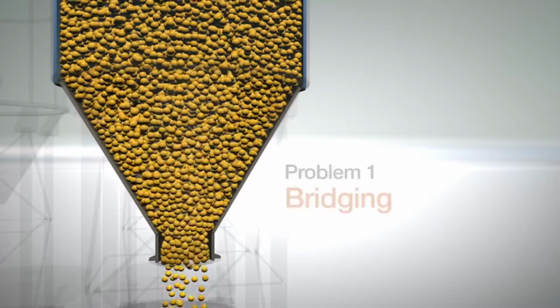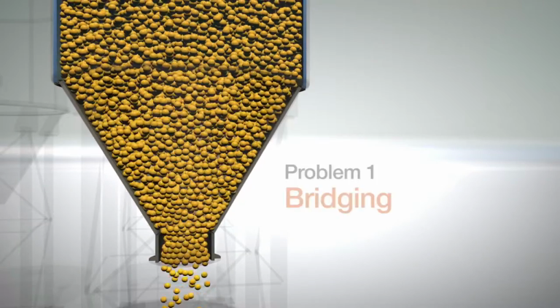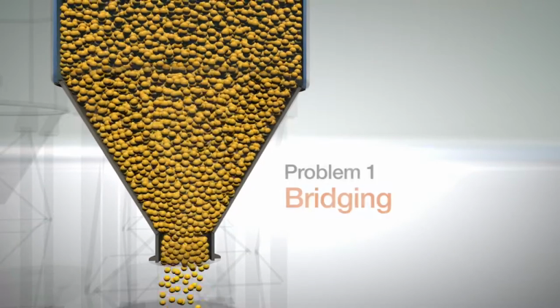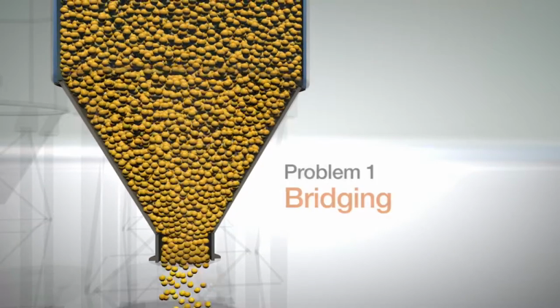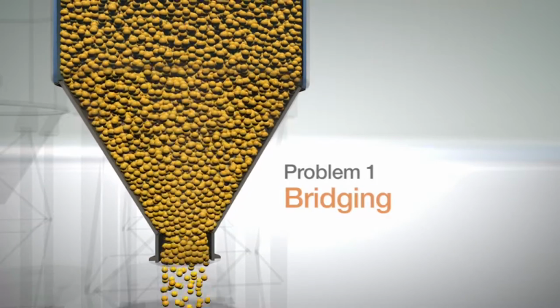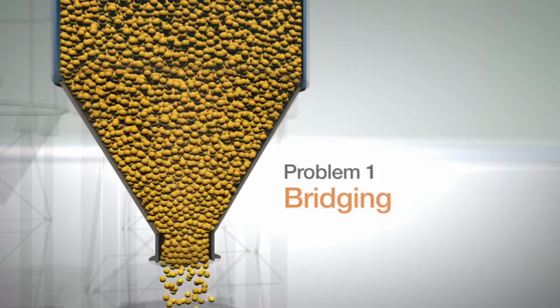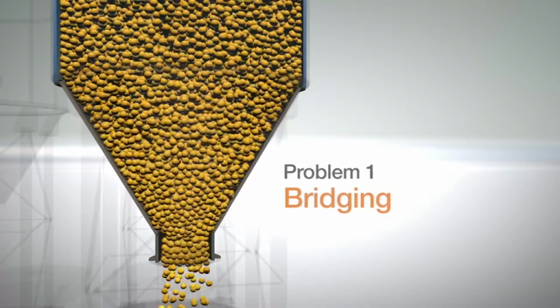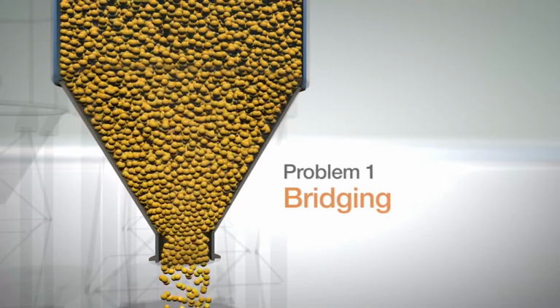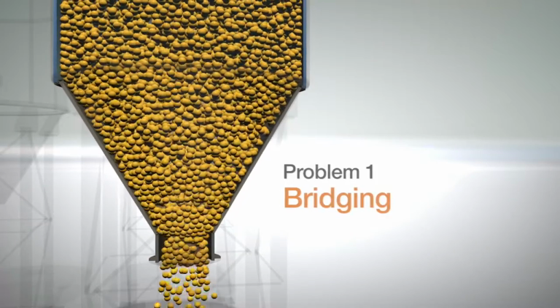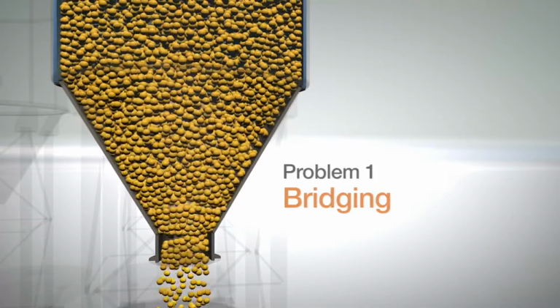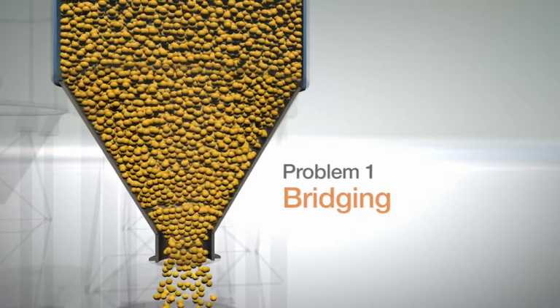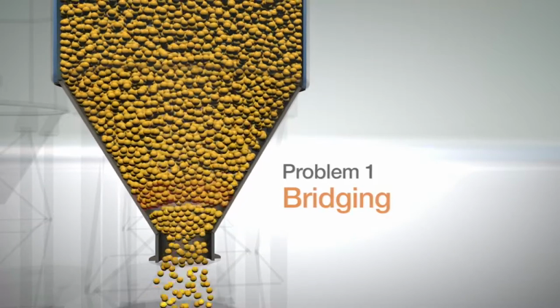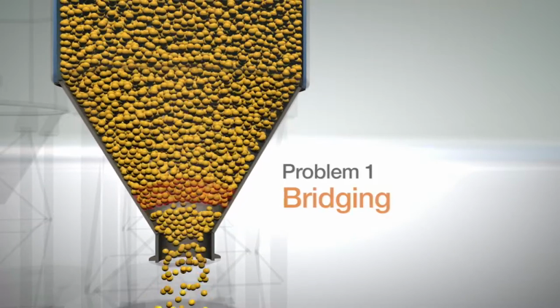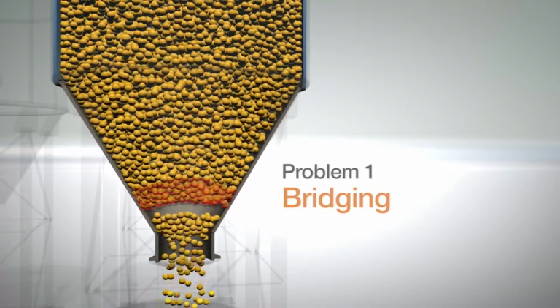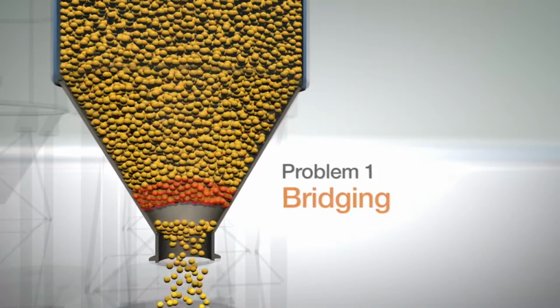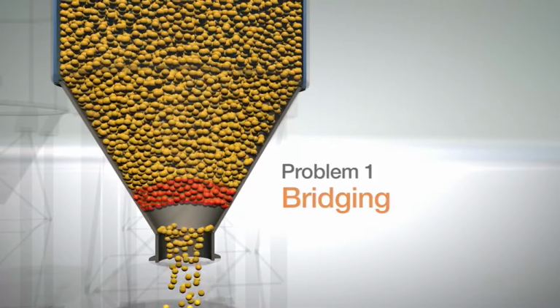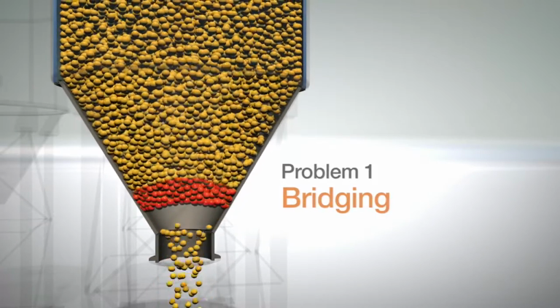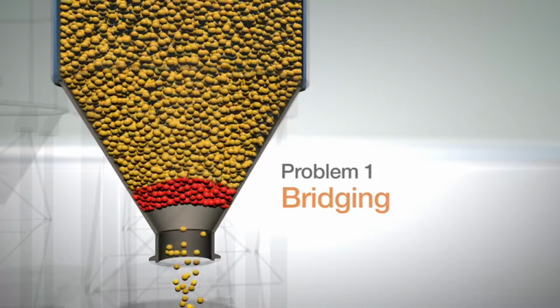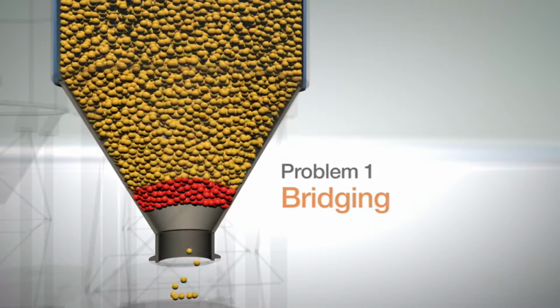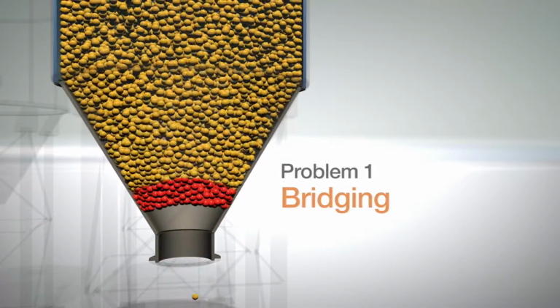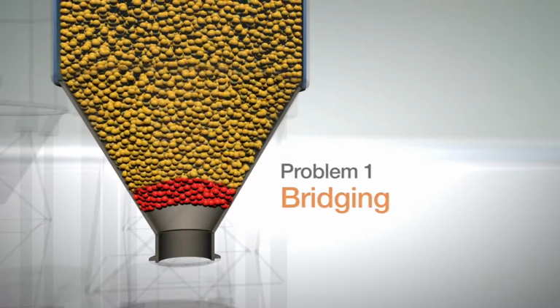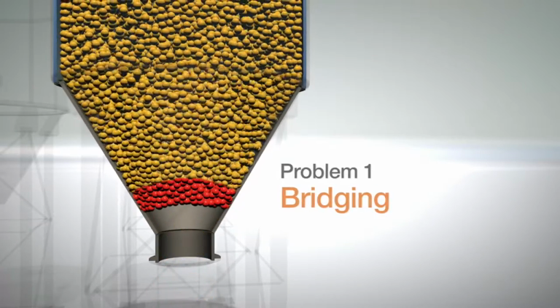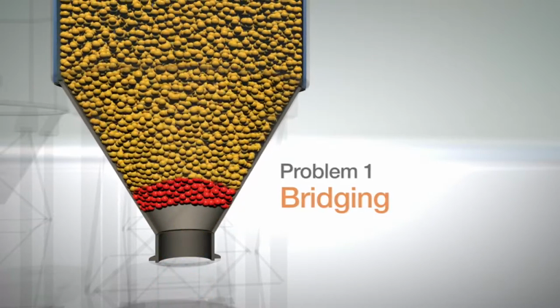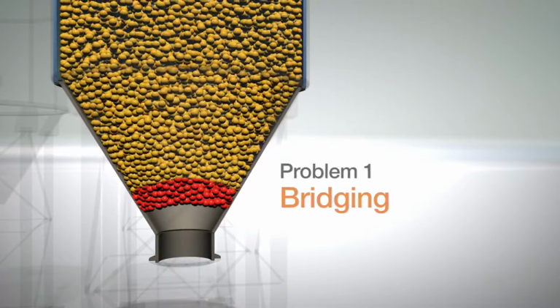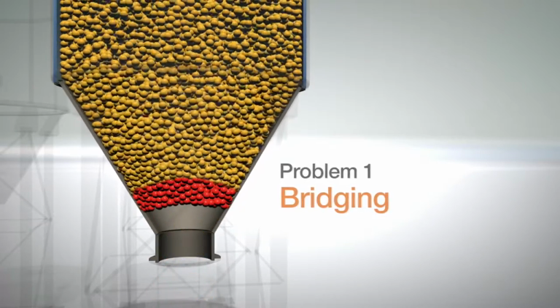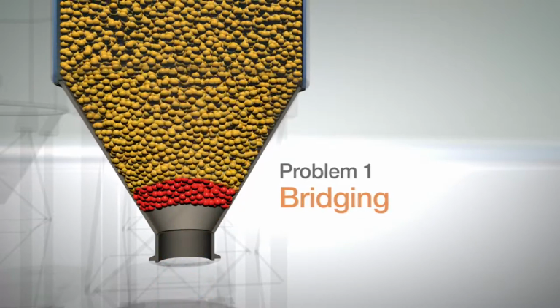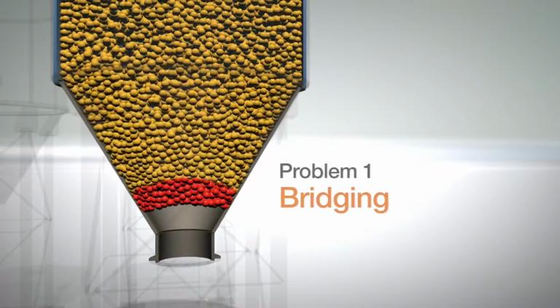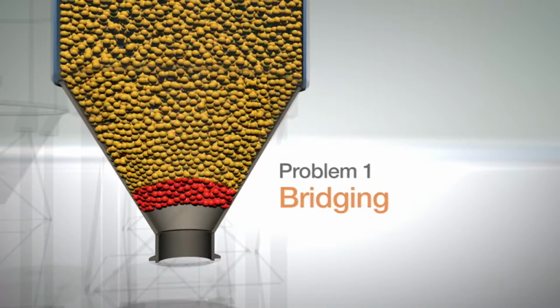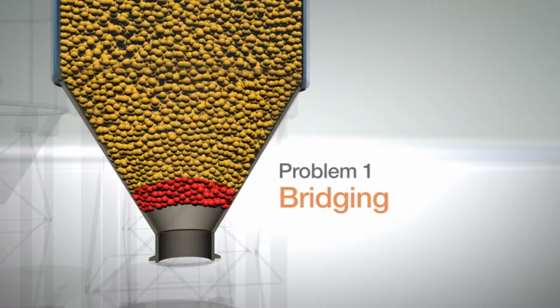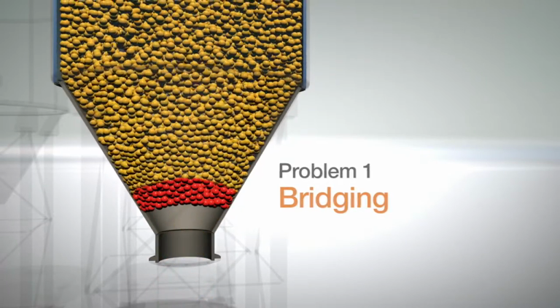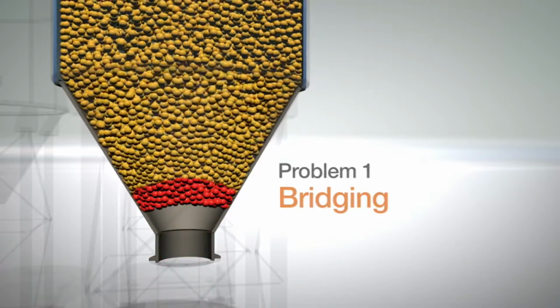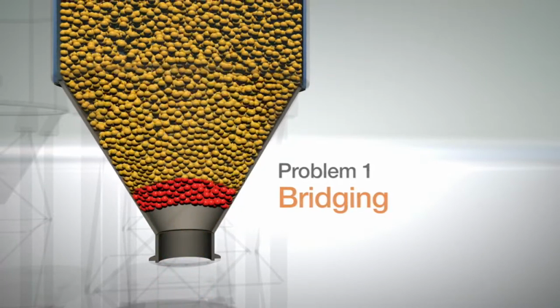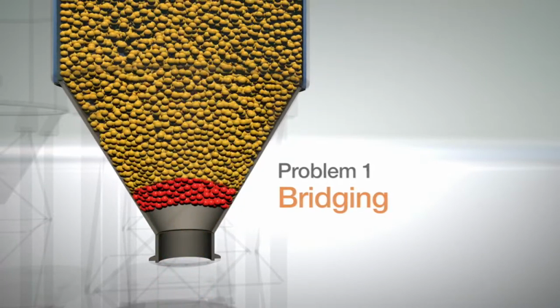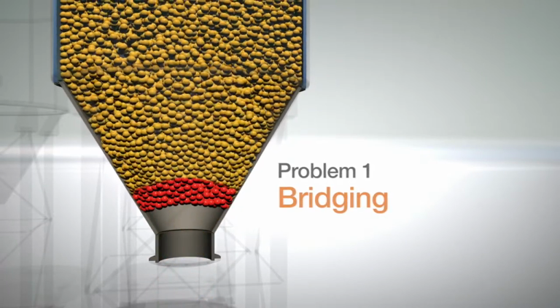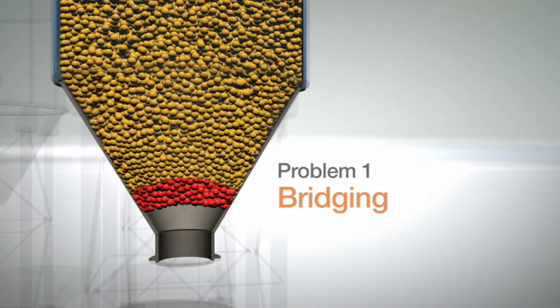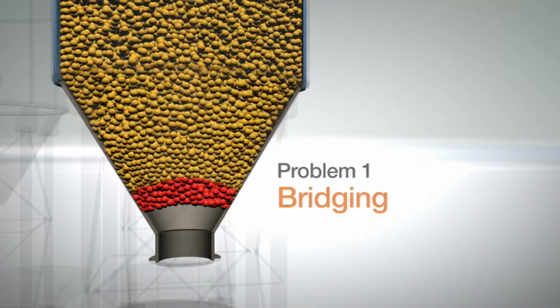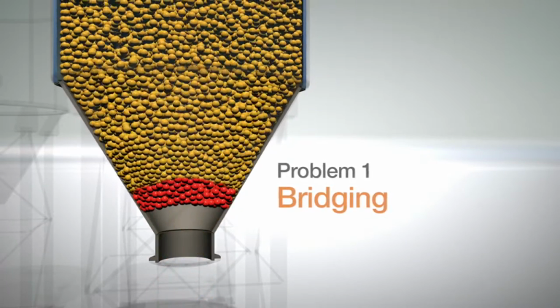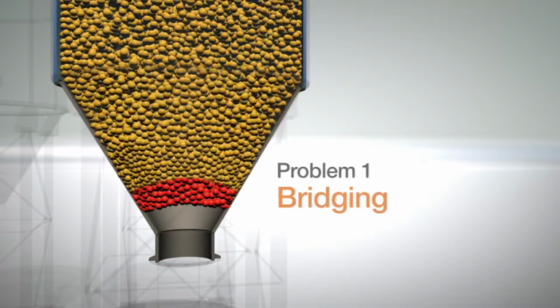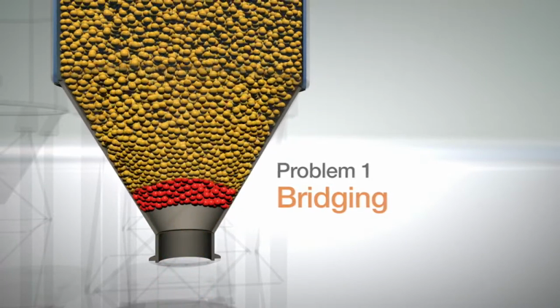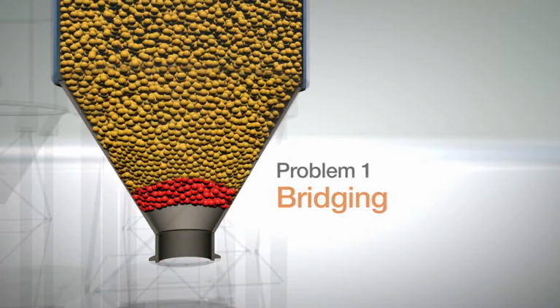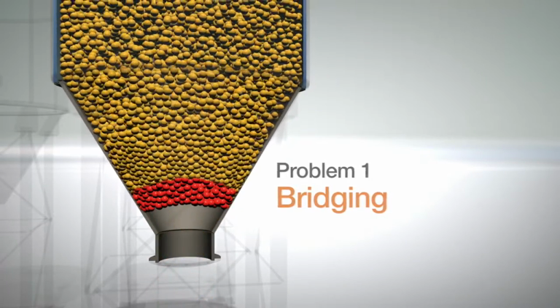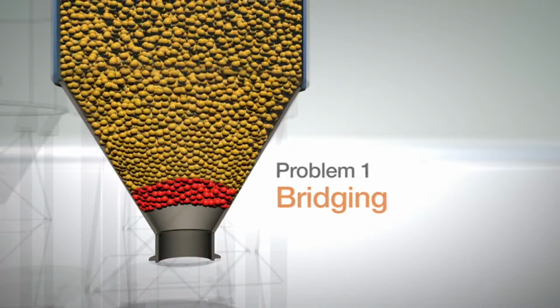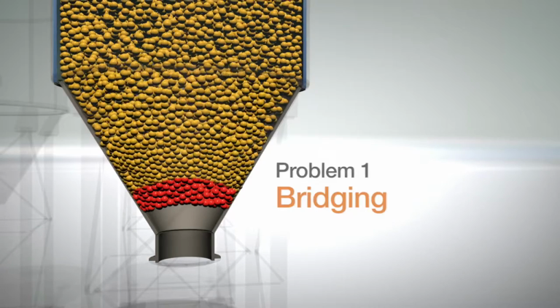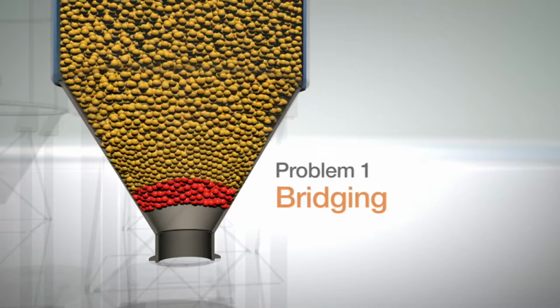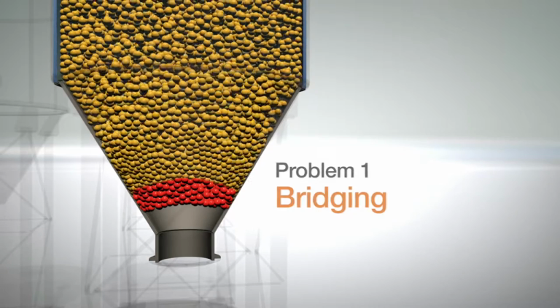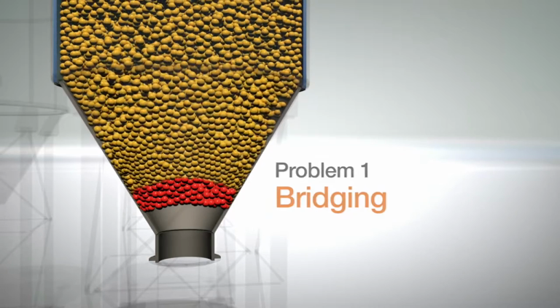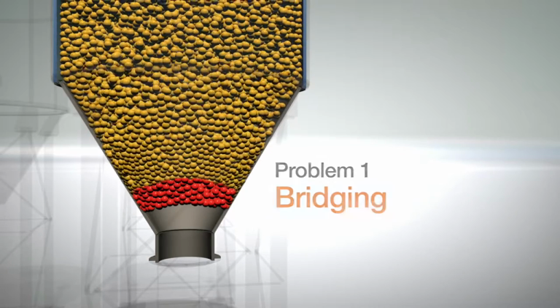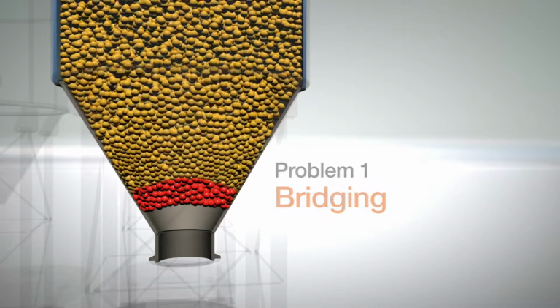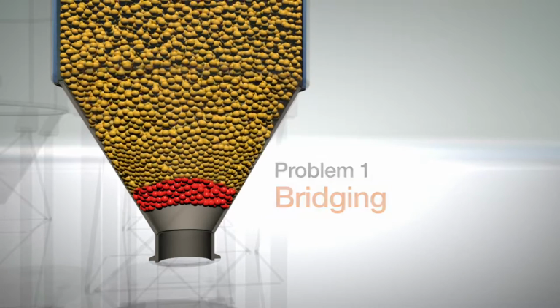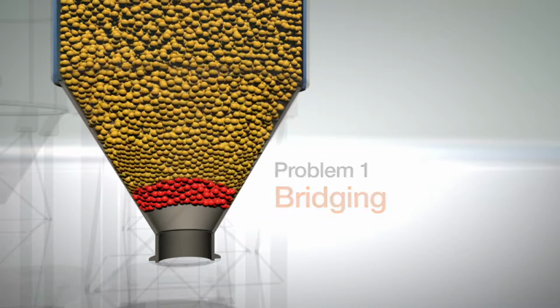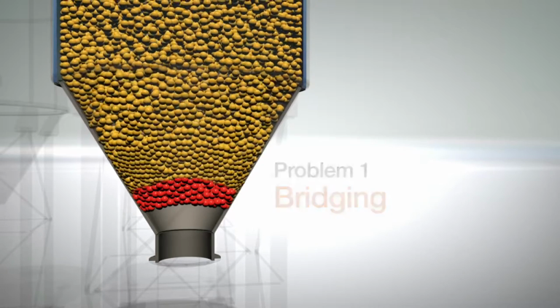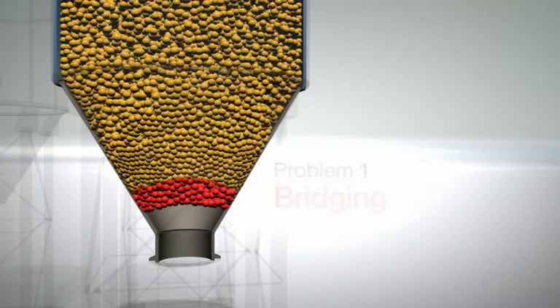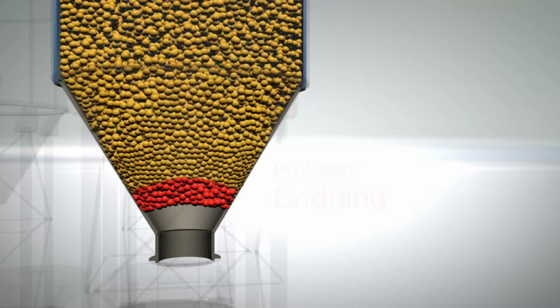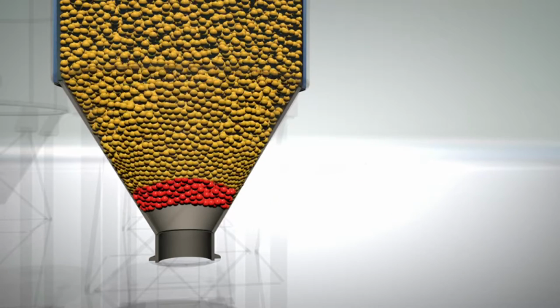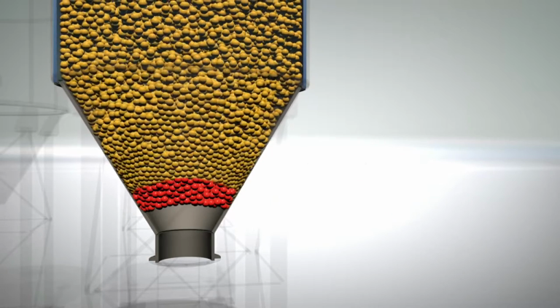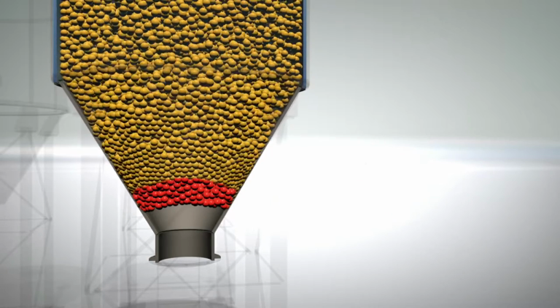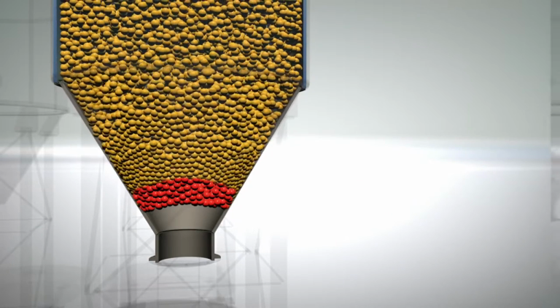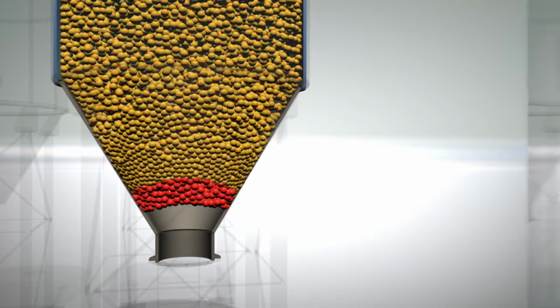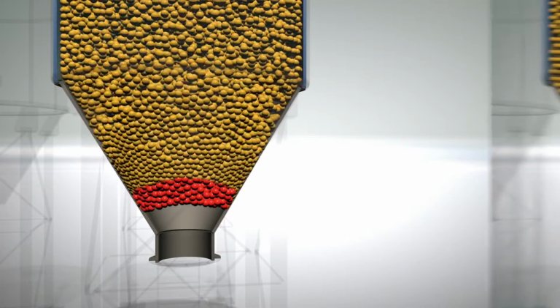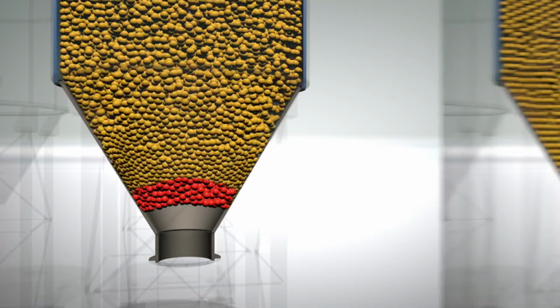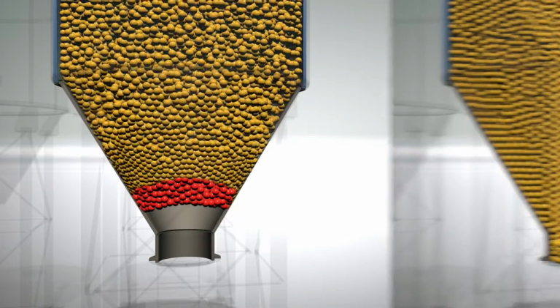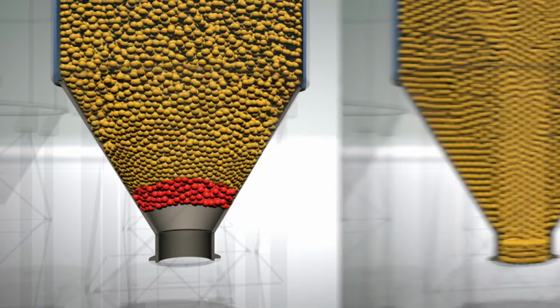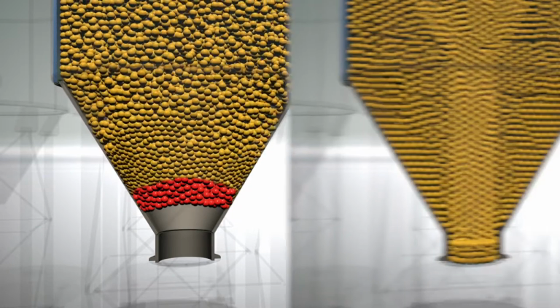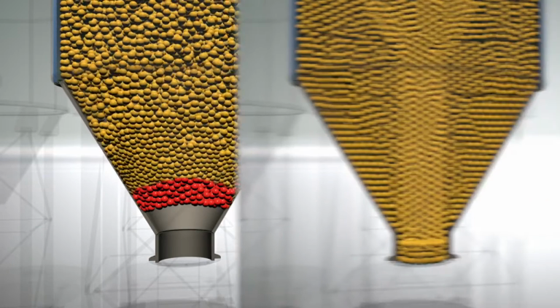The use of Zipam fluidization bottoms solves the problem by preventing the forming of bridges and rat holes, as shown in the simulation.